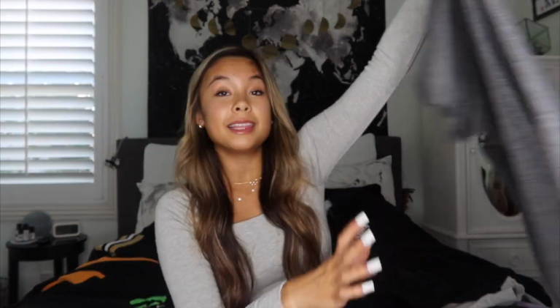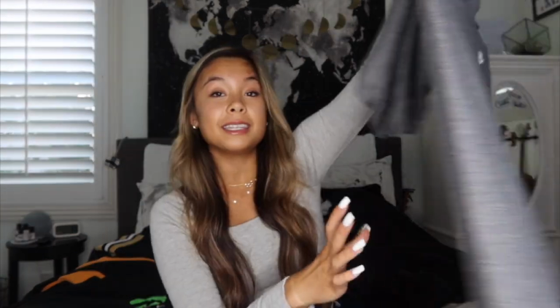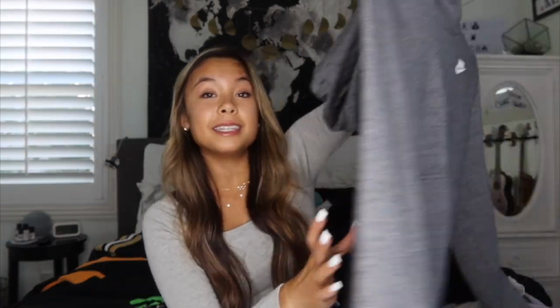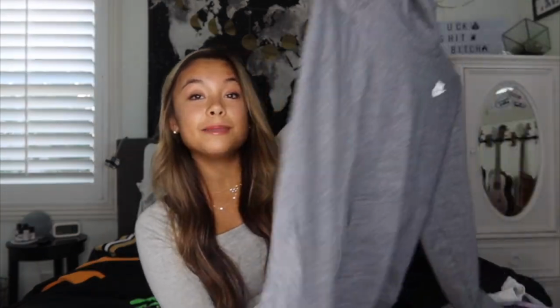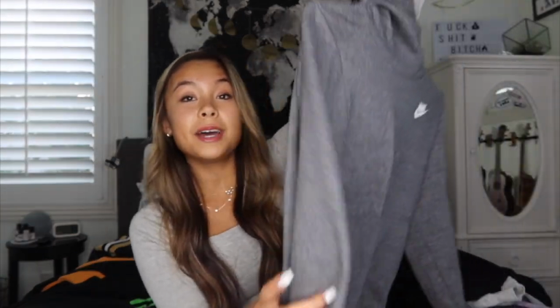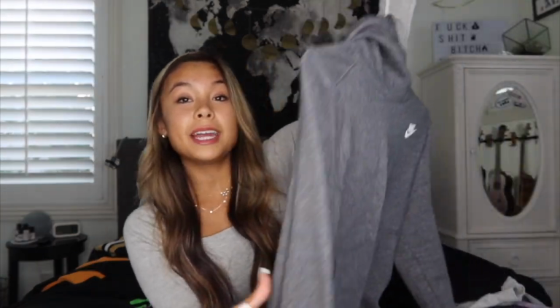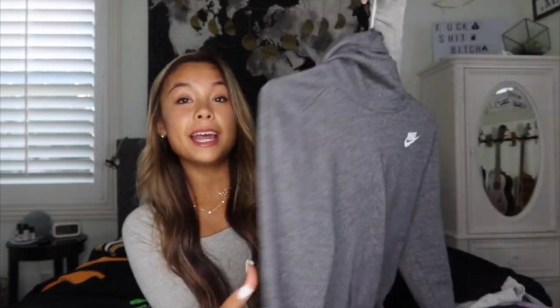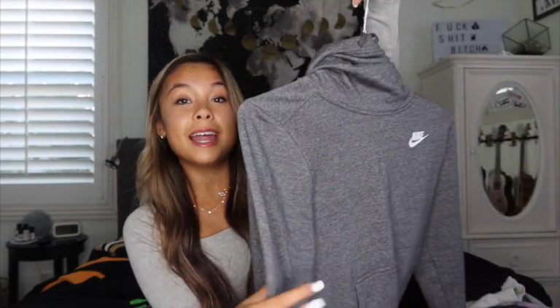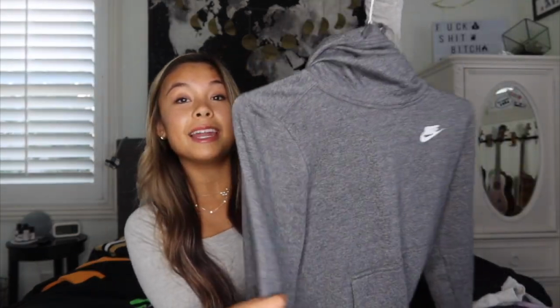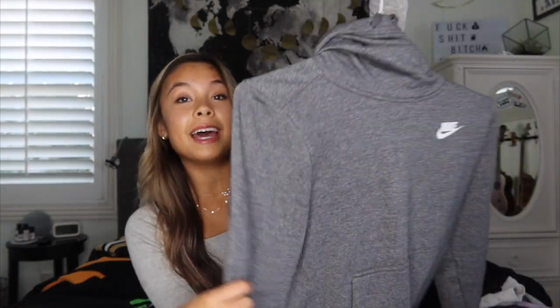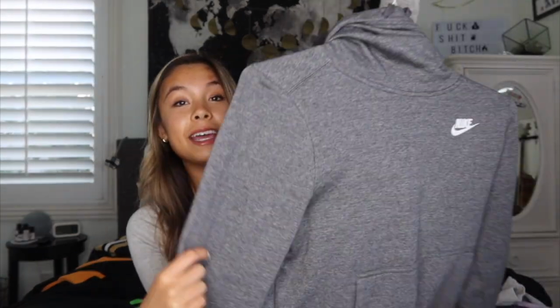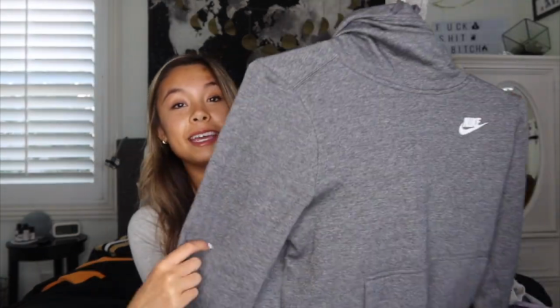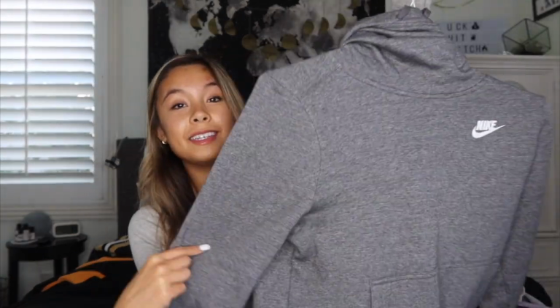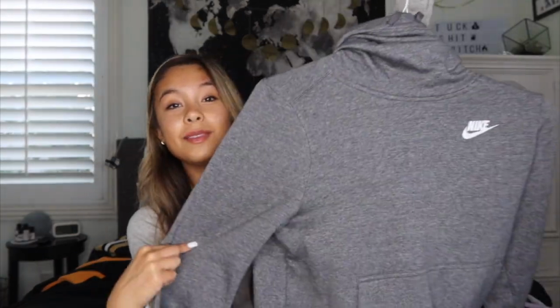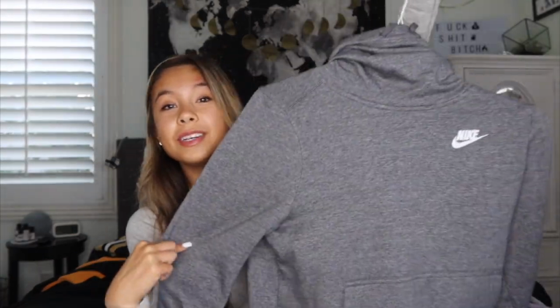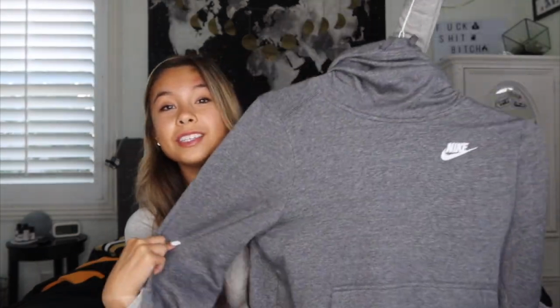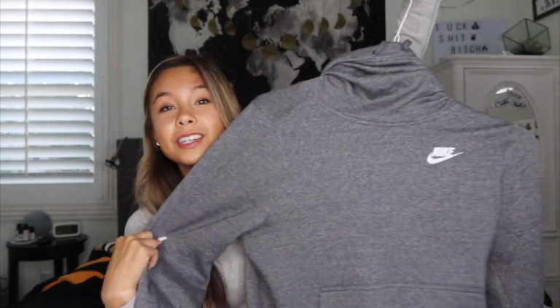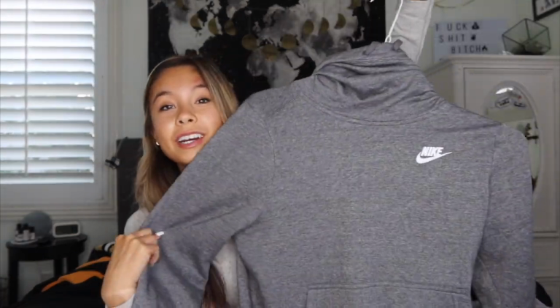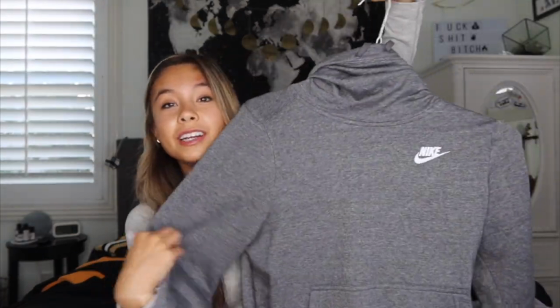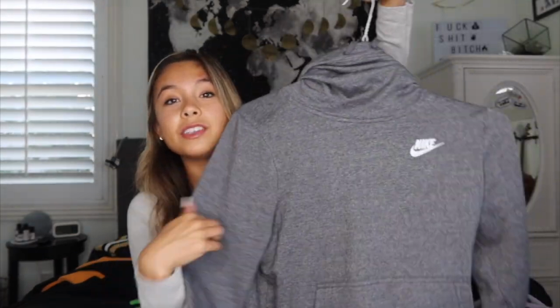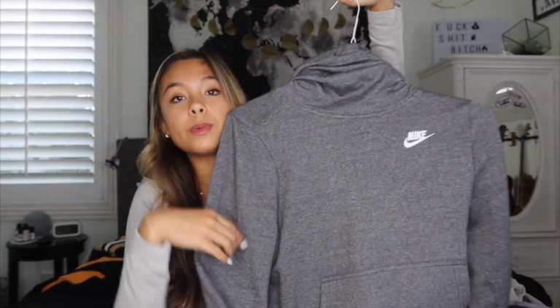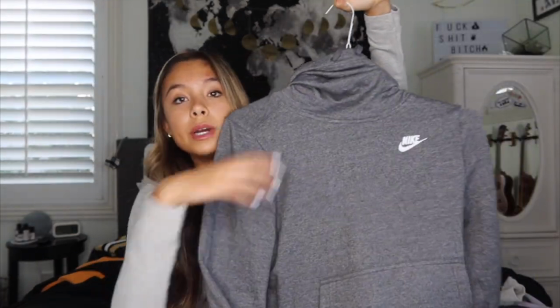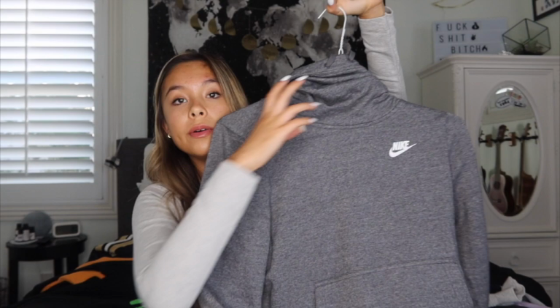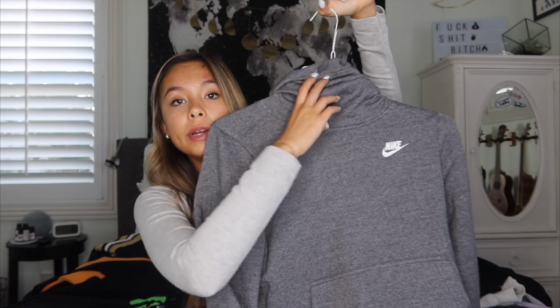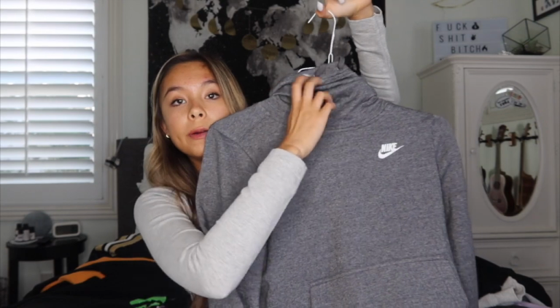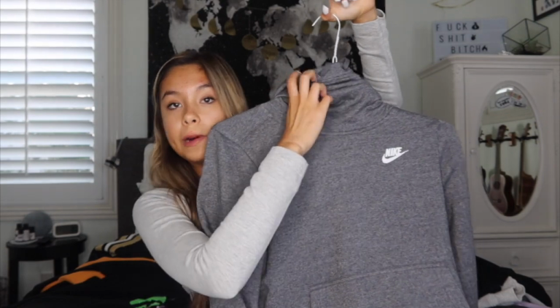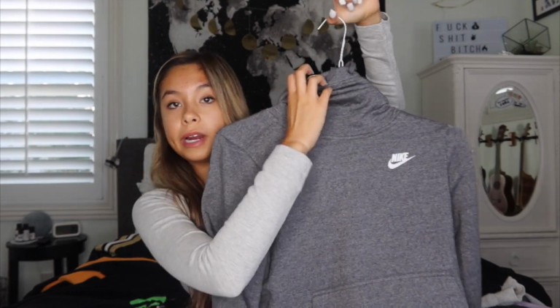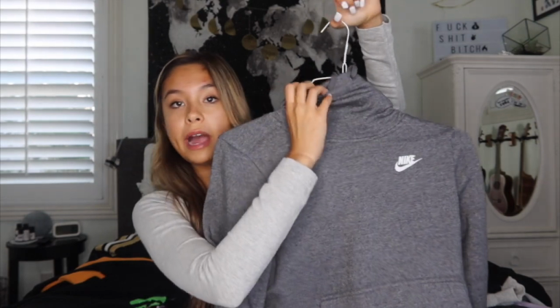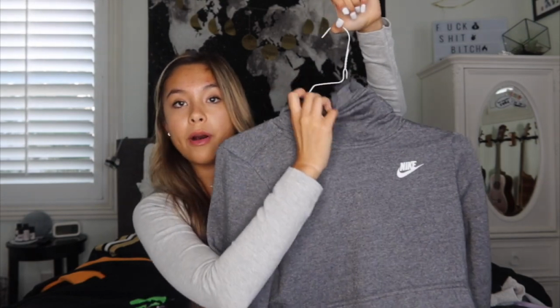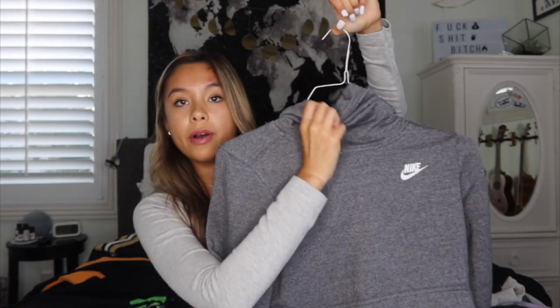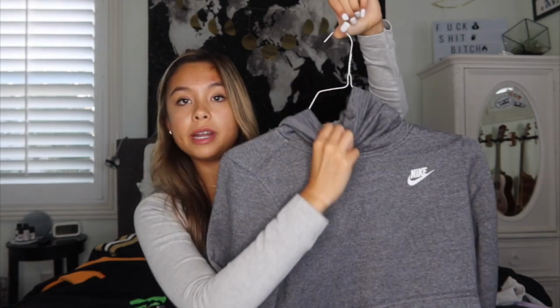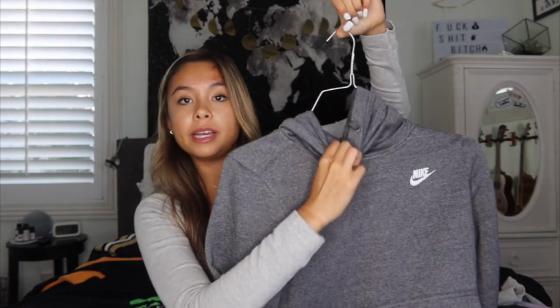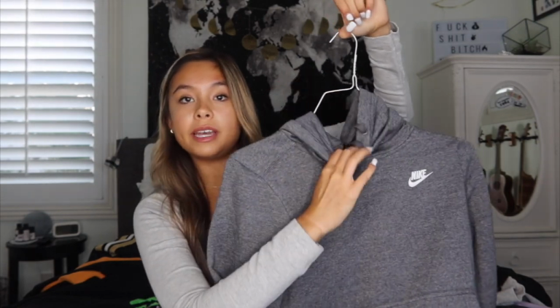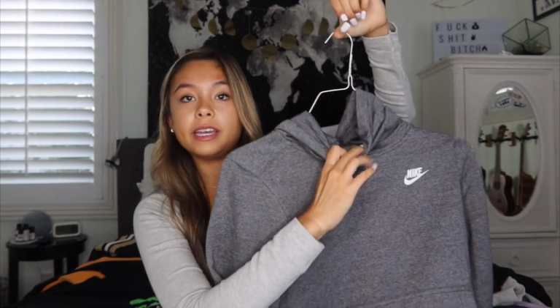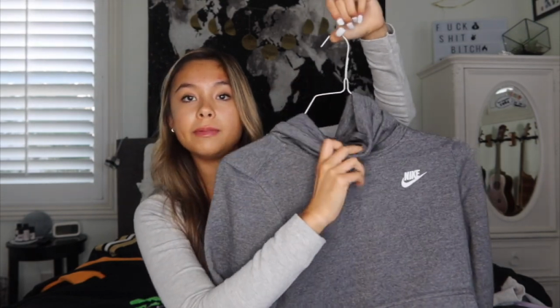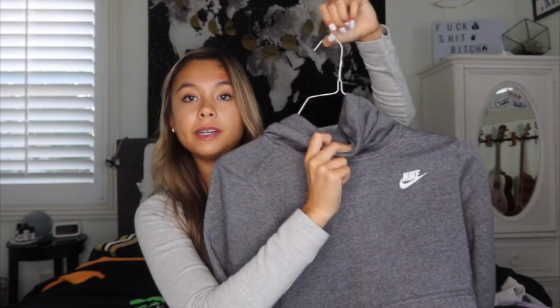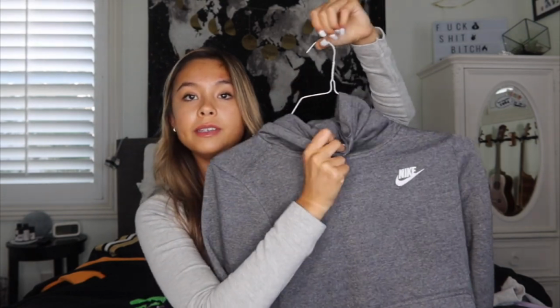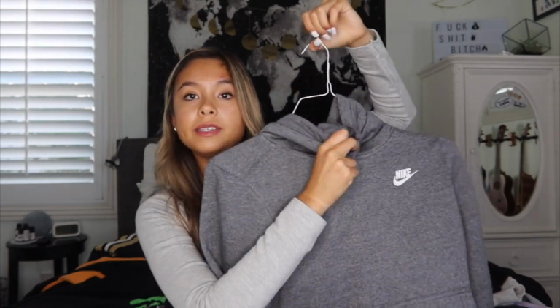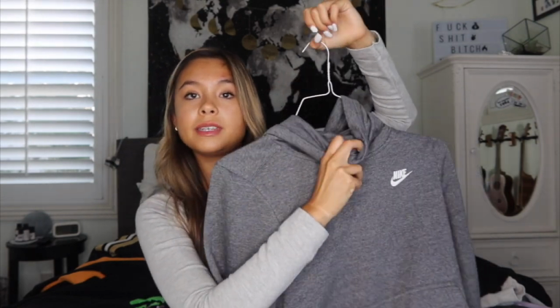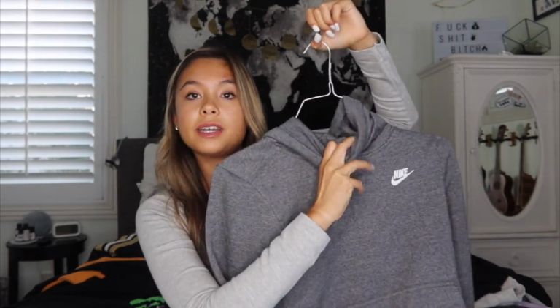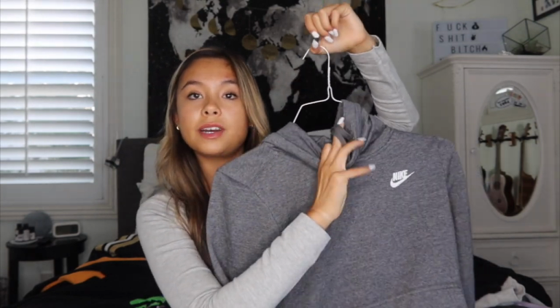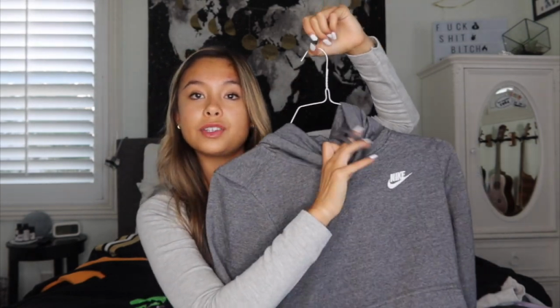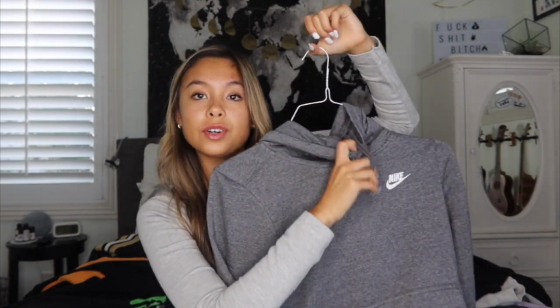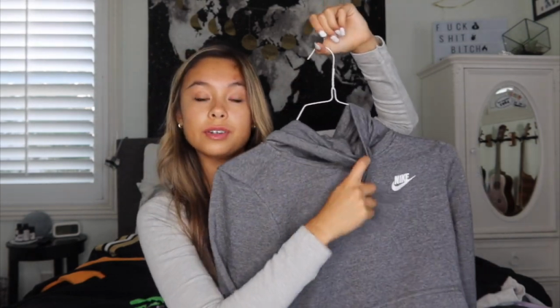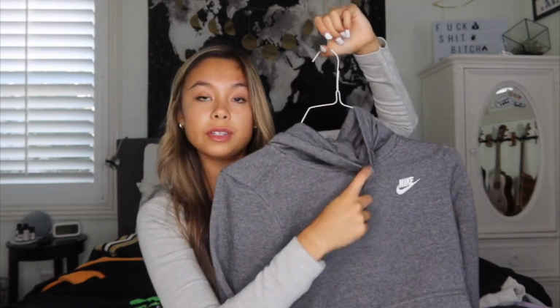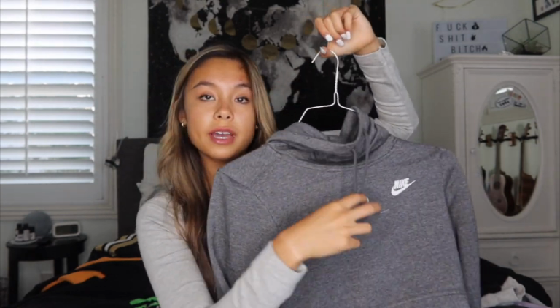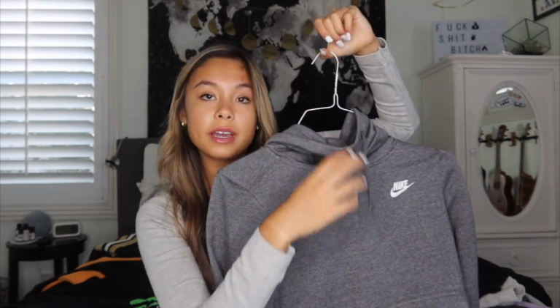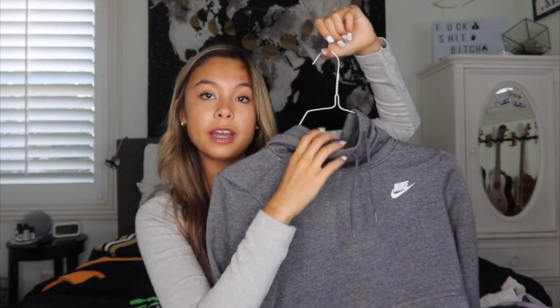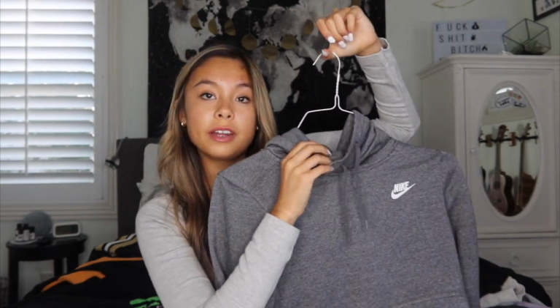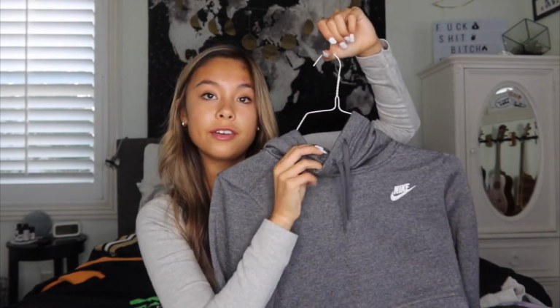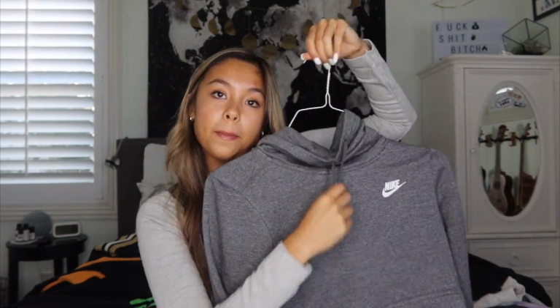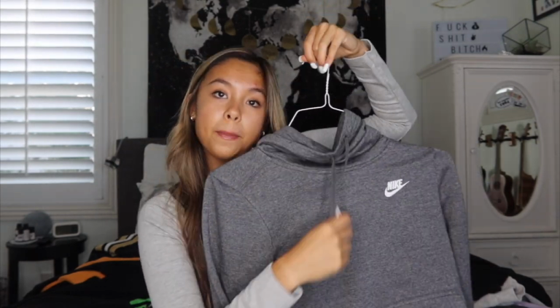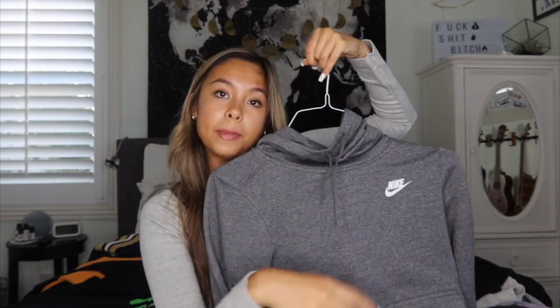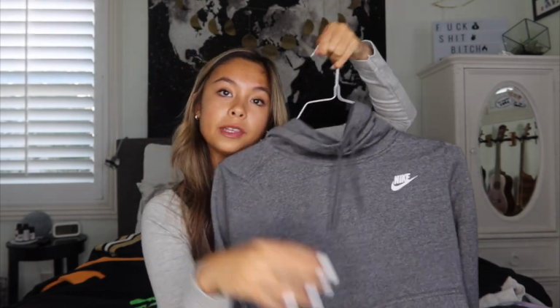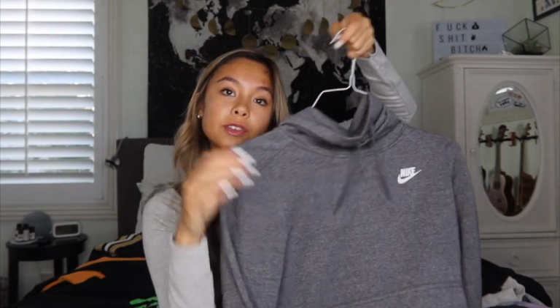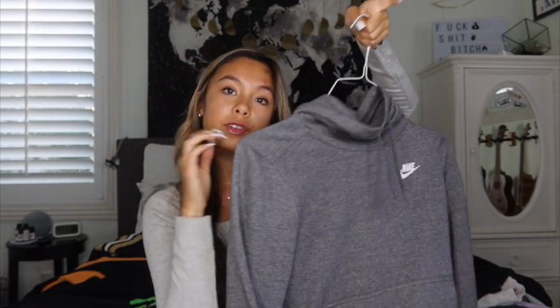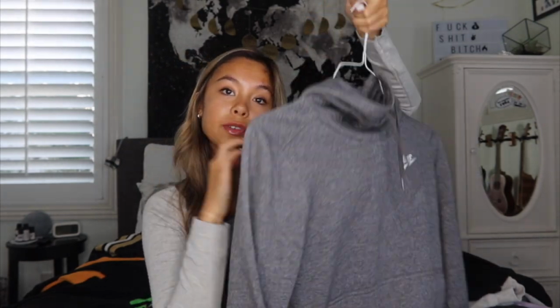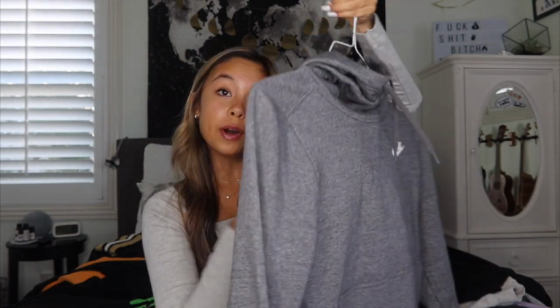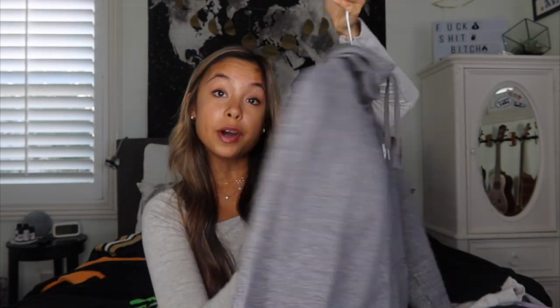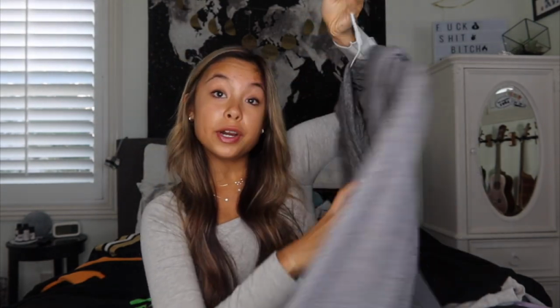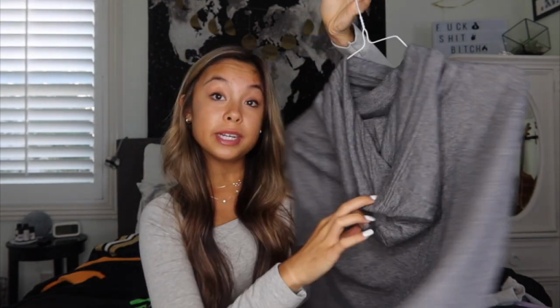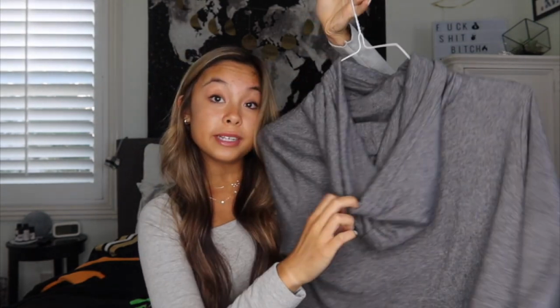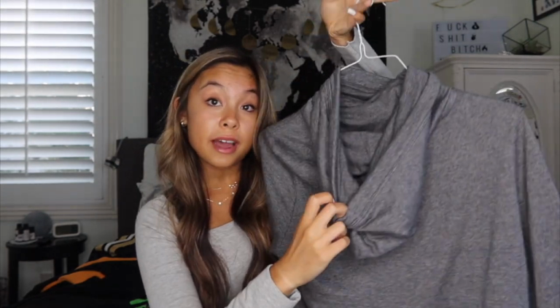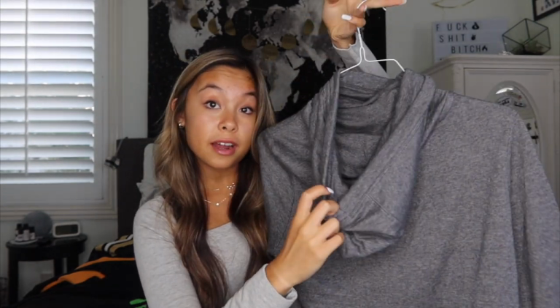This is my Nike sweatshirt. I just wear it when I work out and I like it because it's like a turtleneck kind of, but there's also a hood attached.